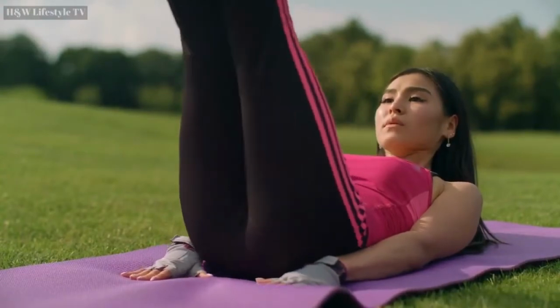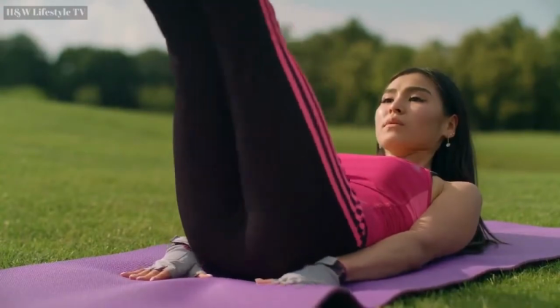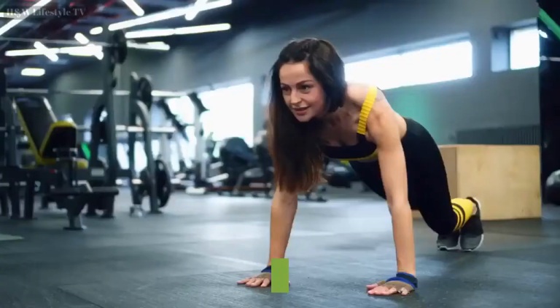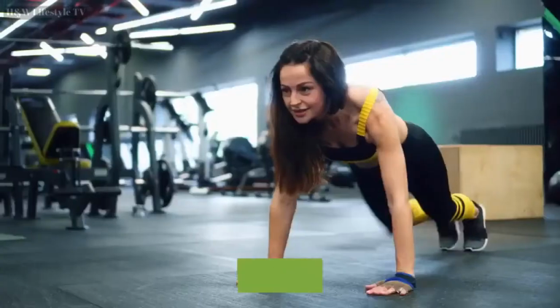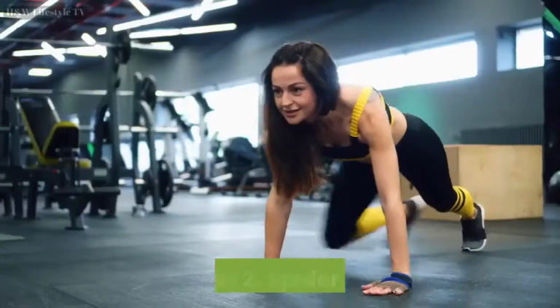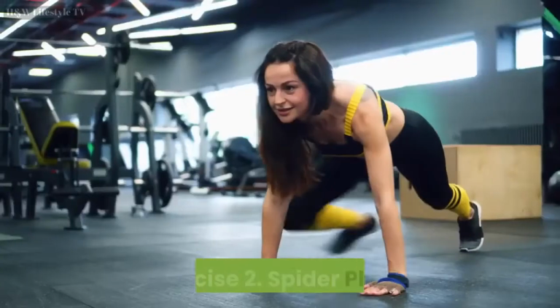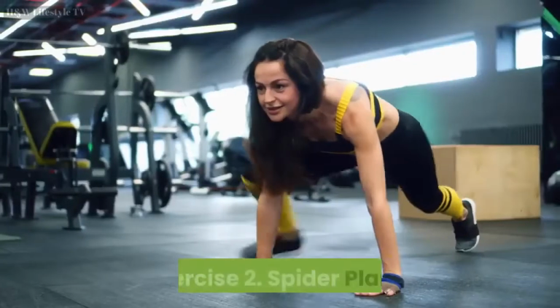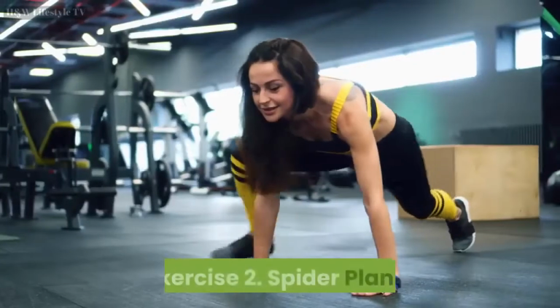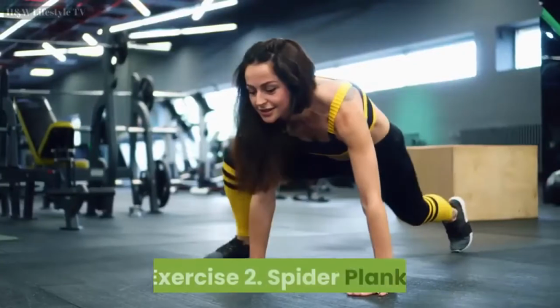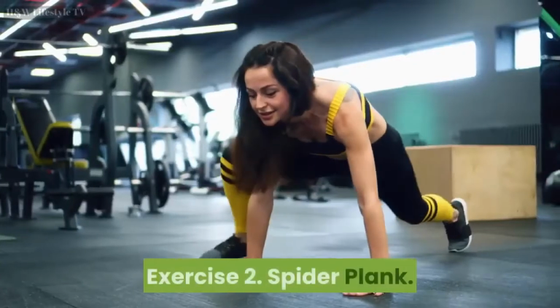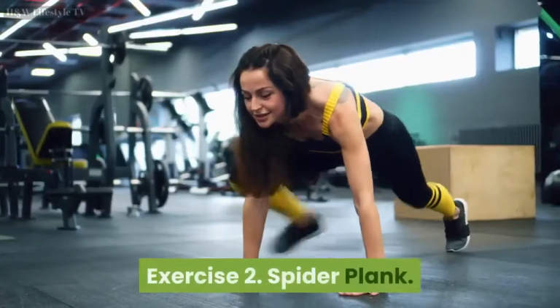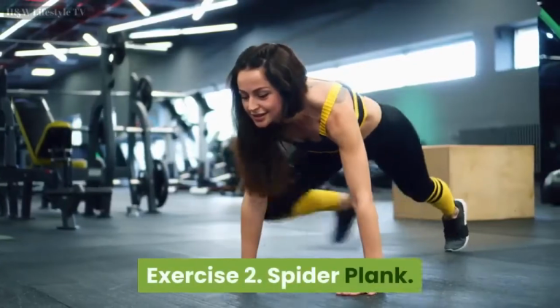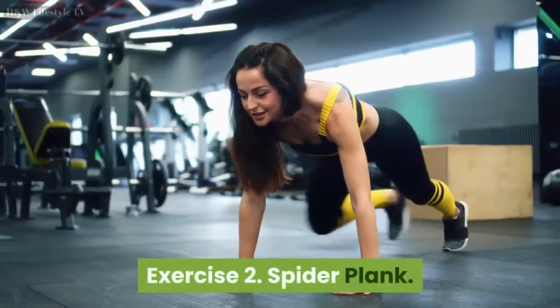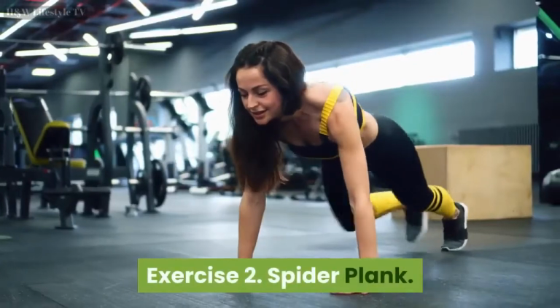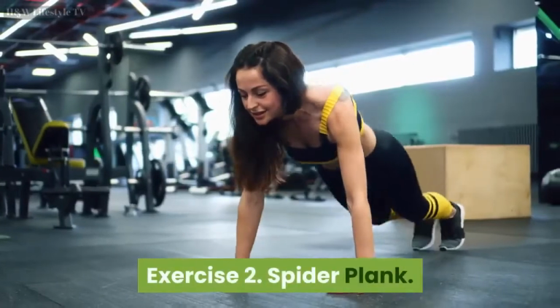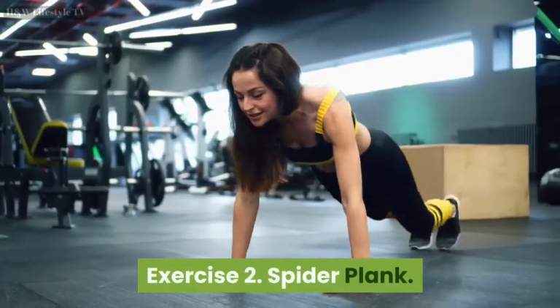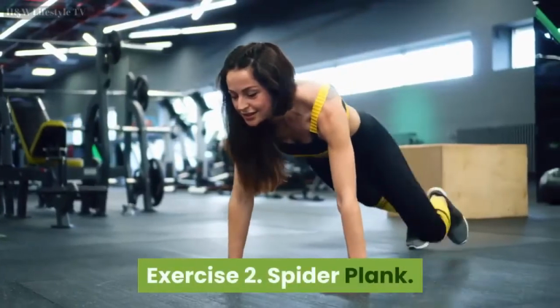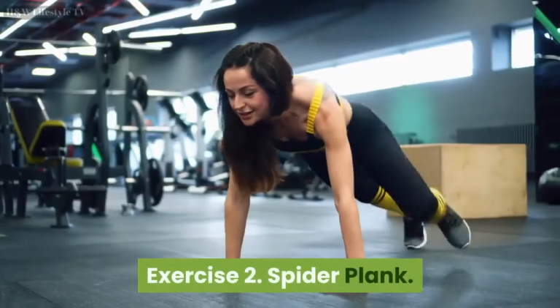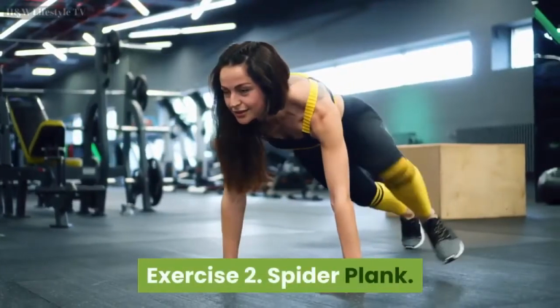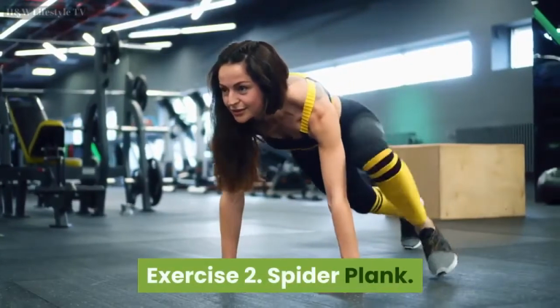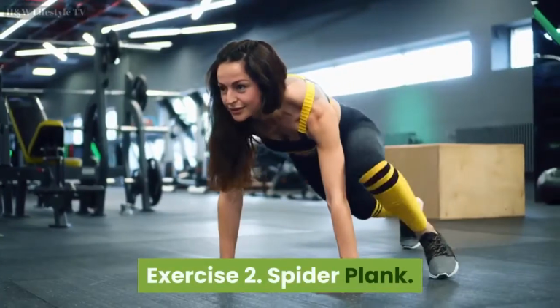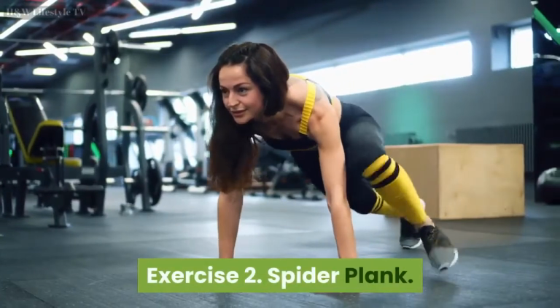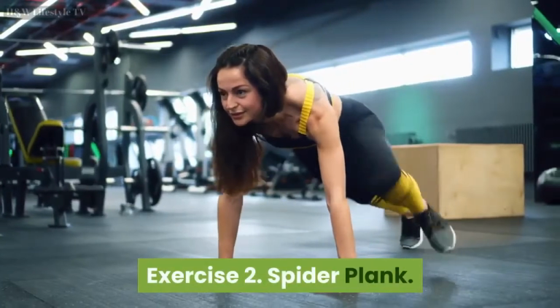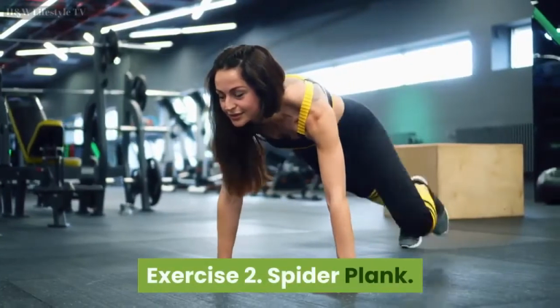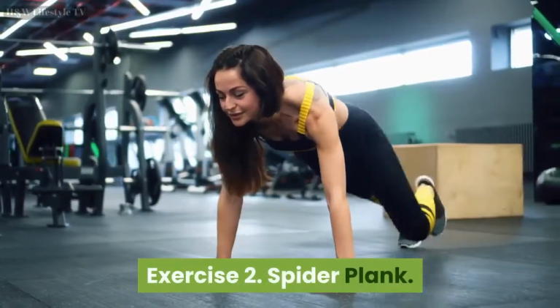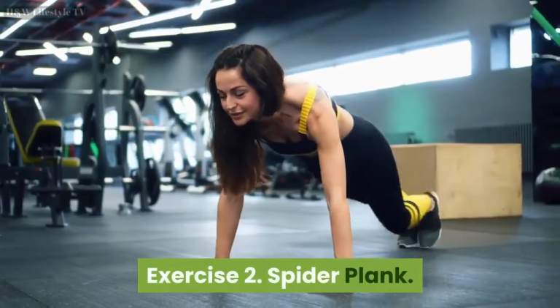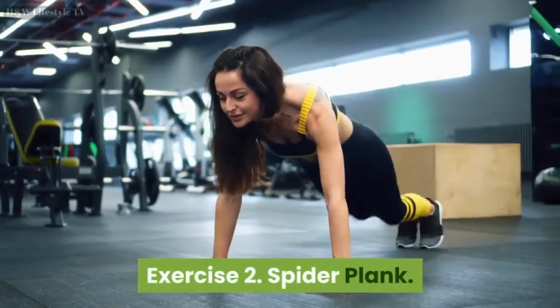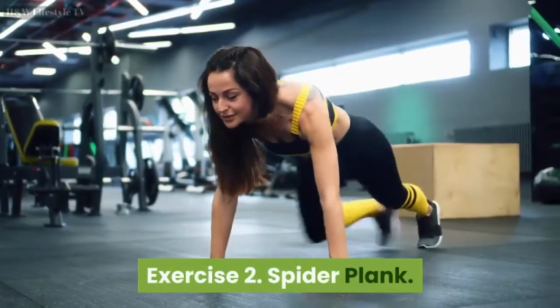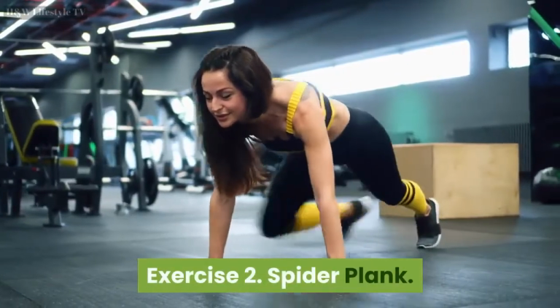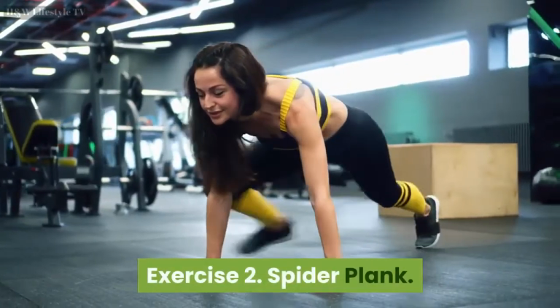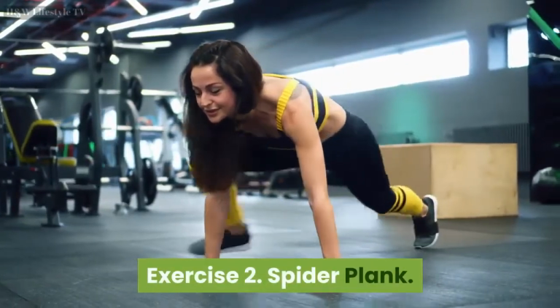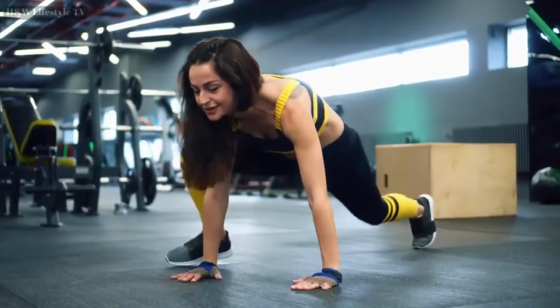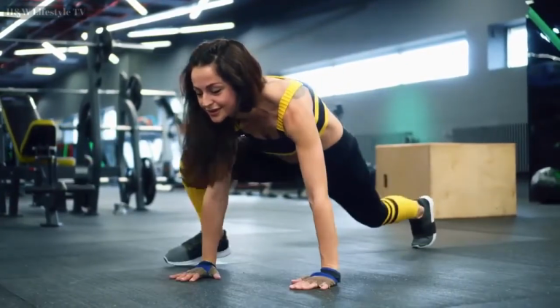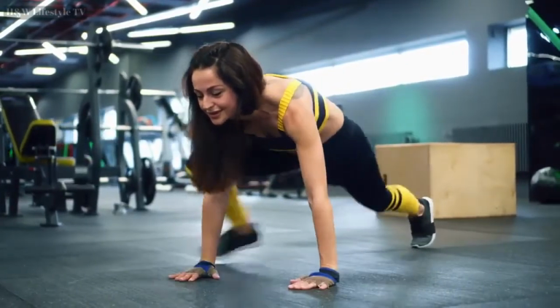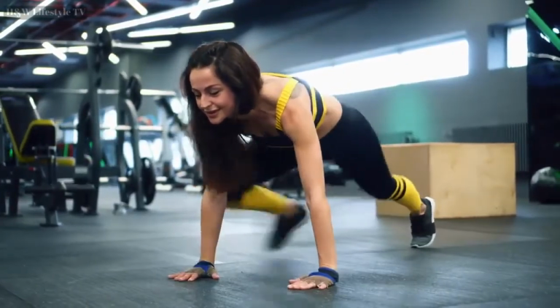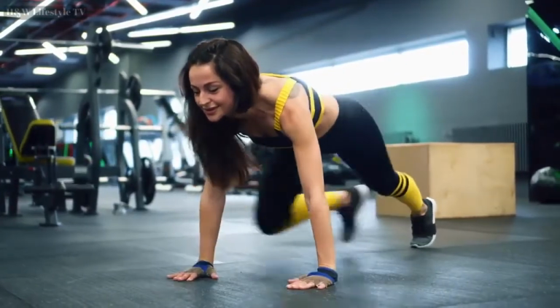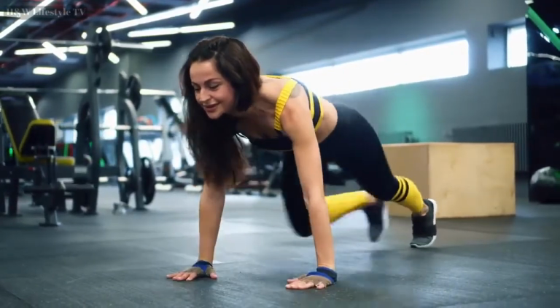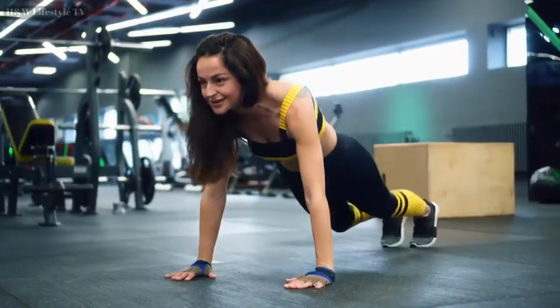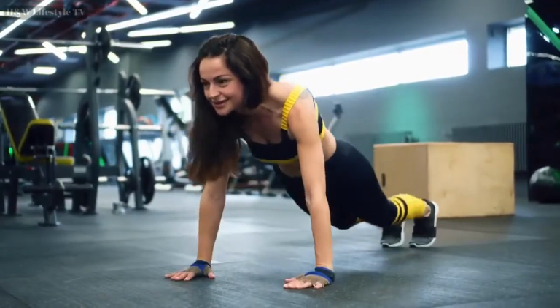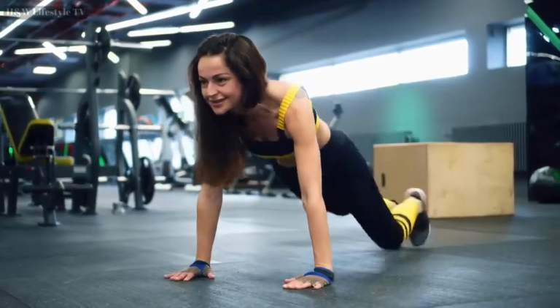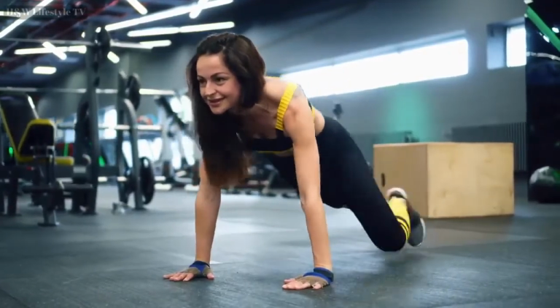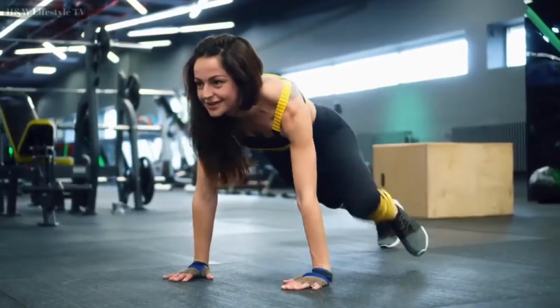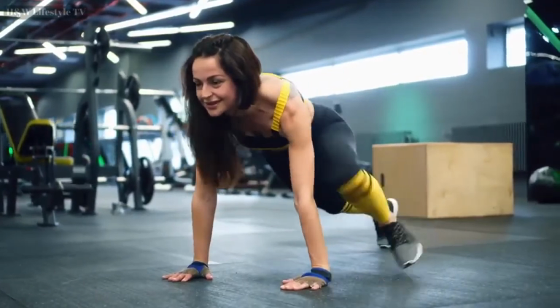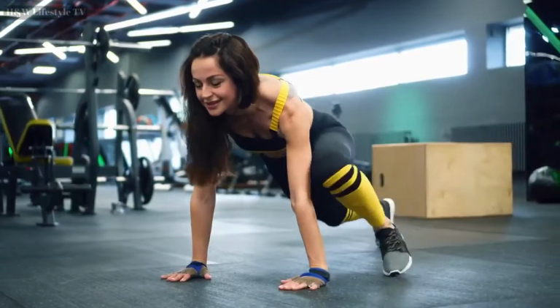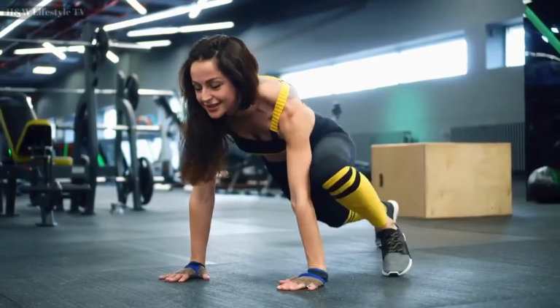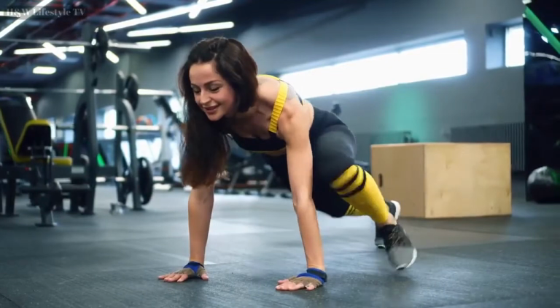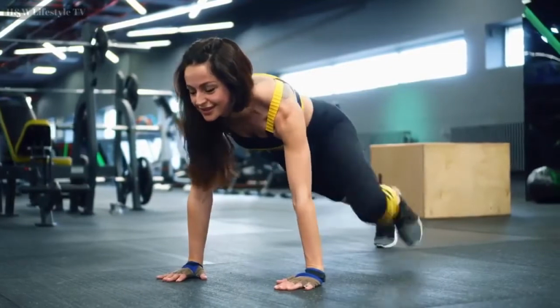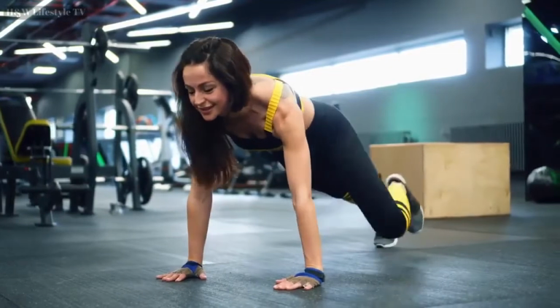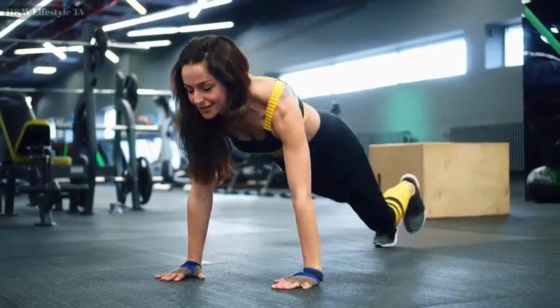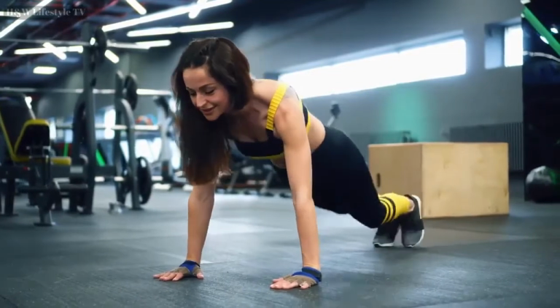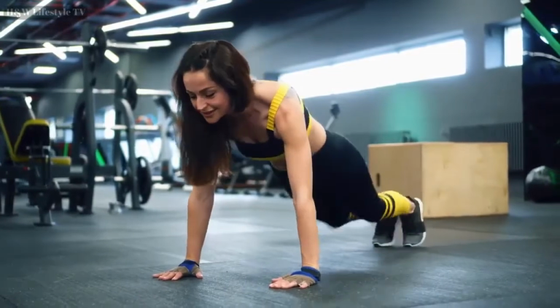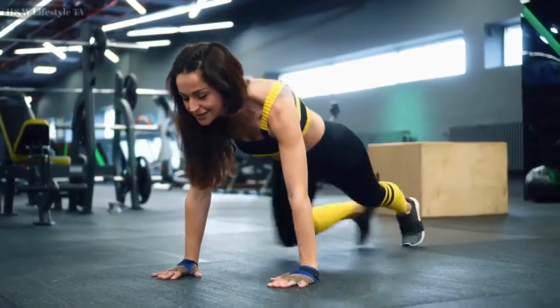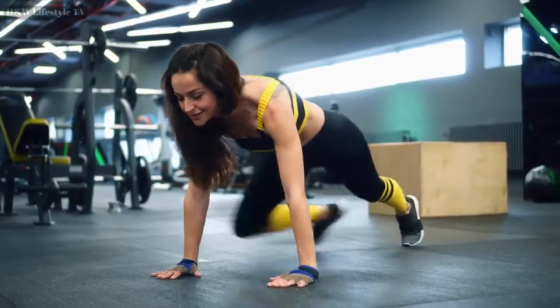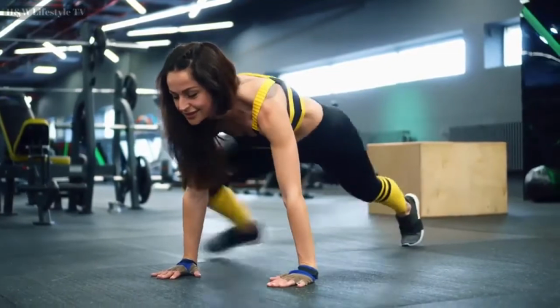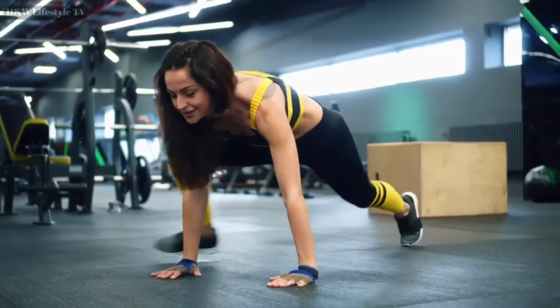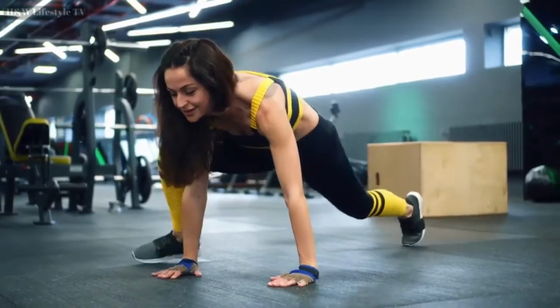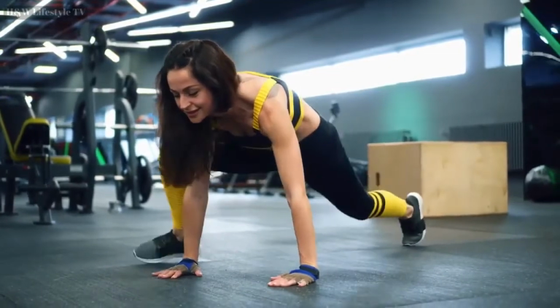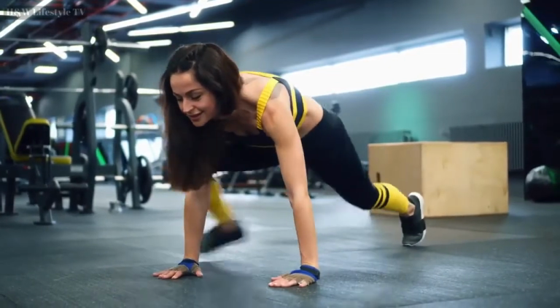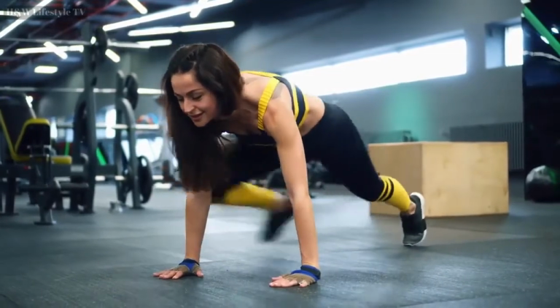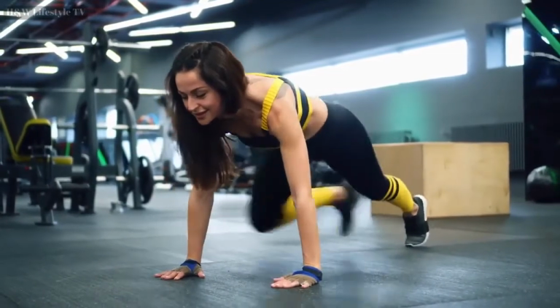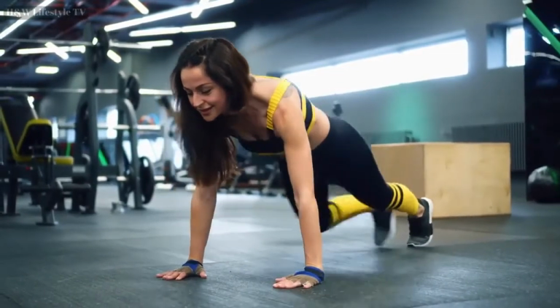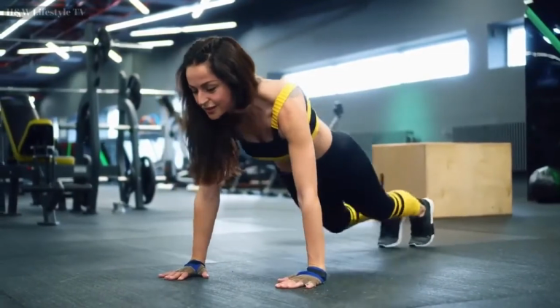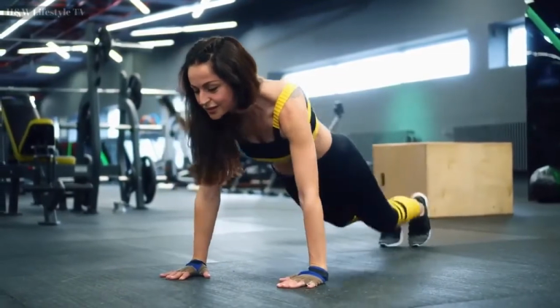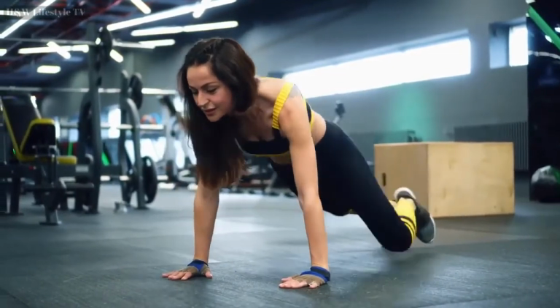Exercise 2: Spider Plank. Repeat for 30 seconds. Countdown starts now.